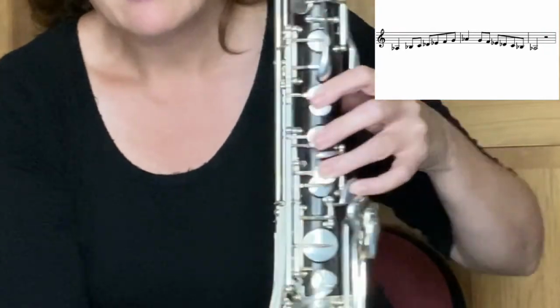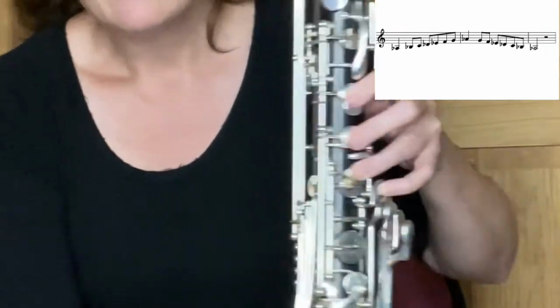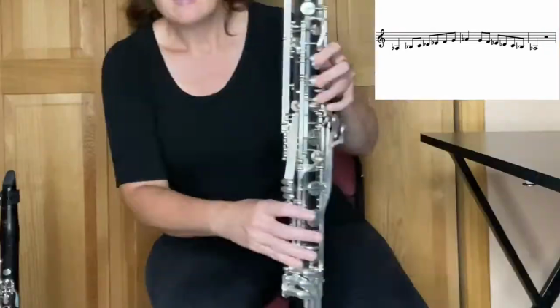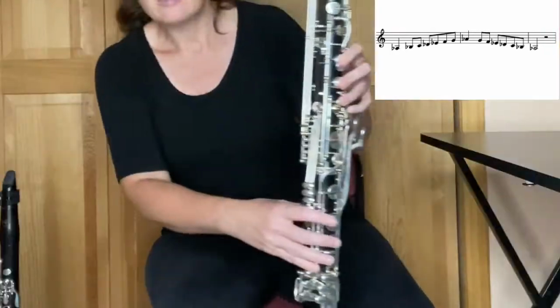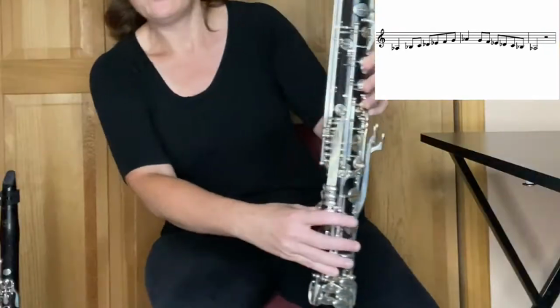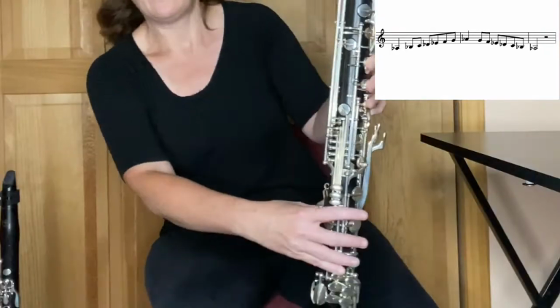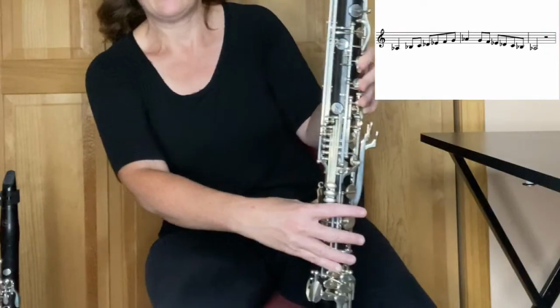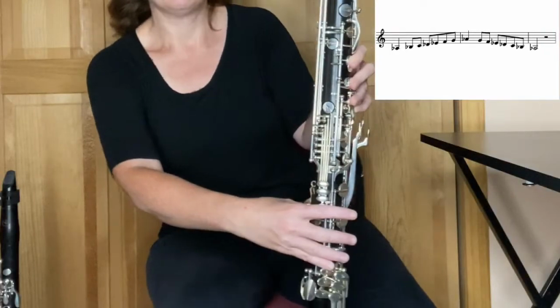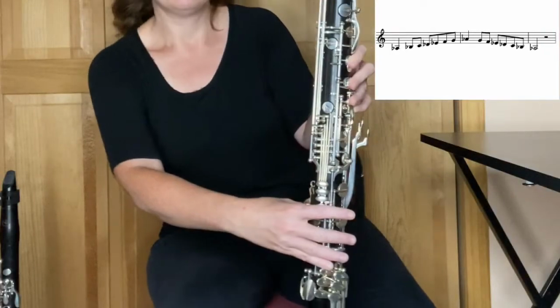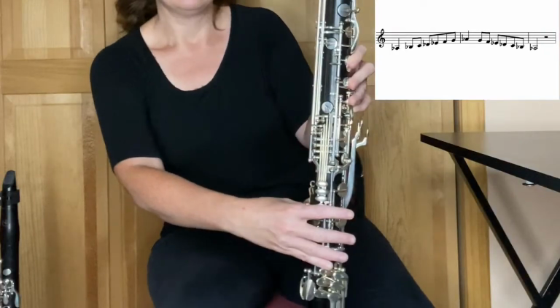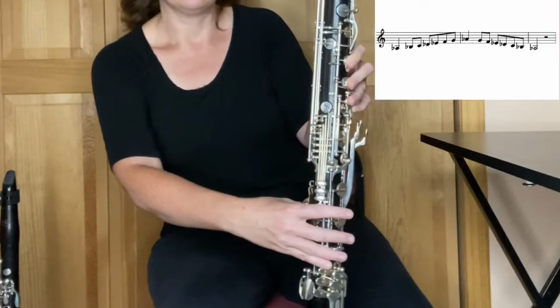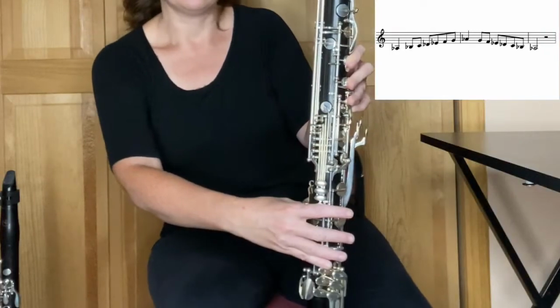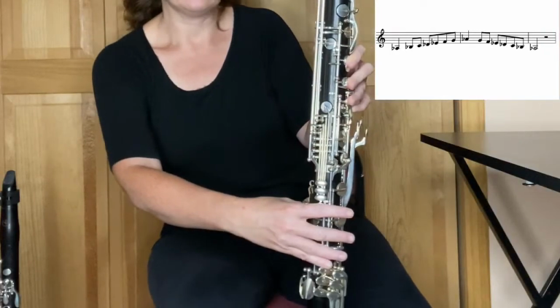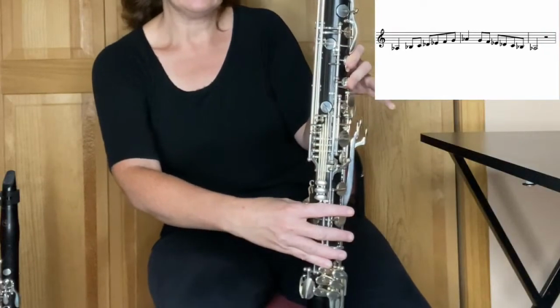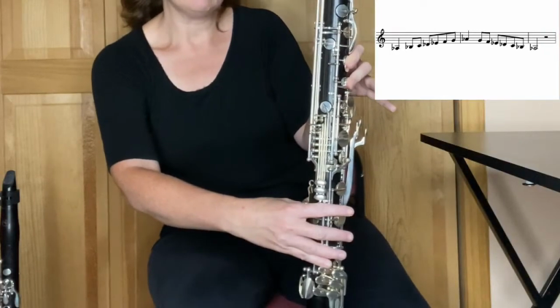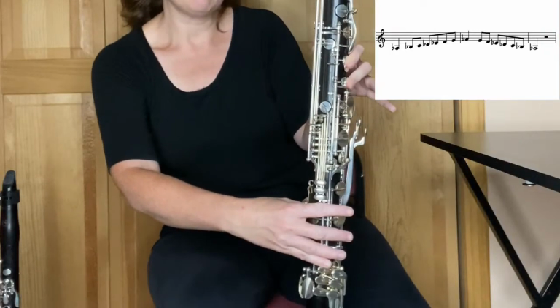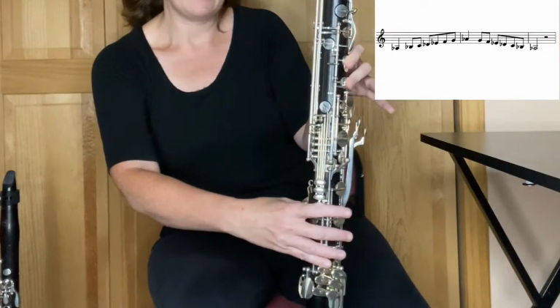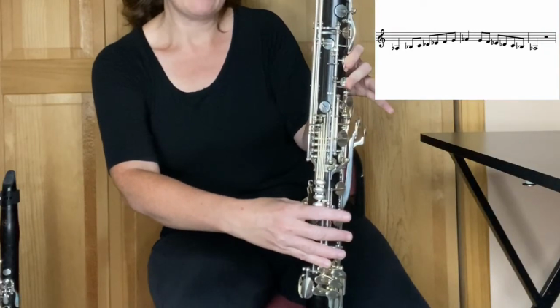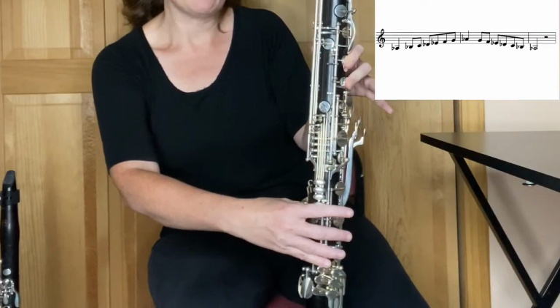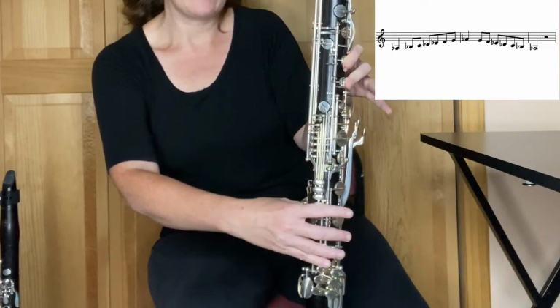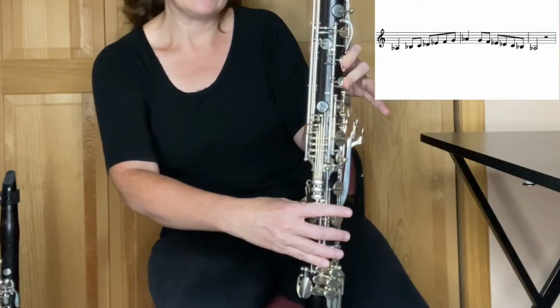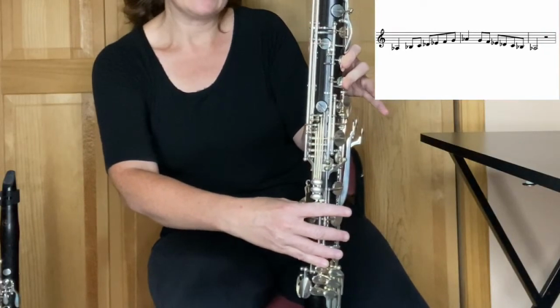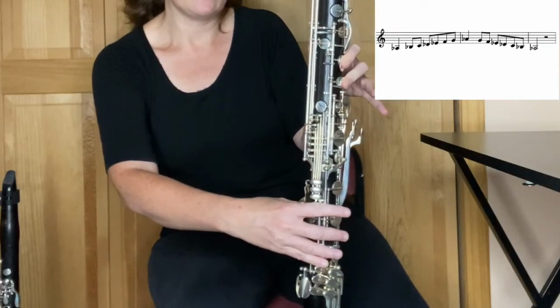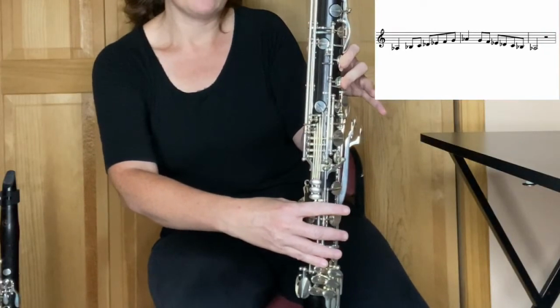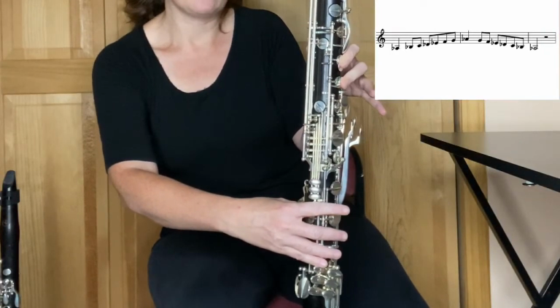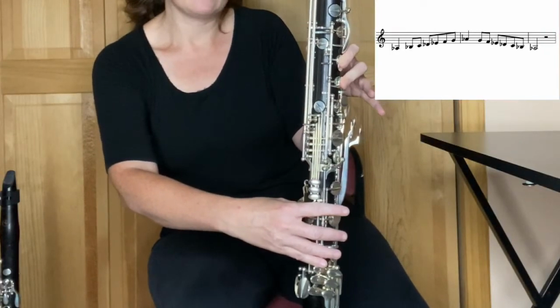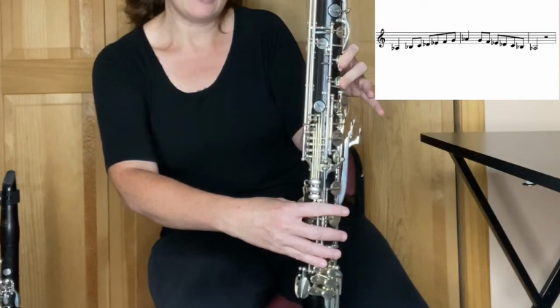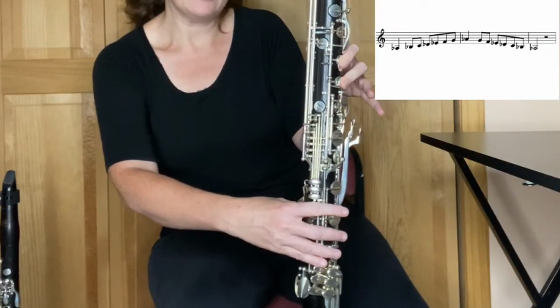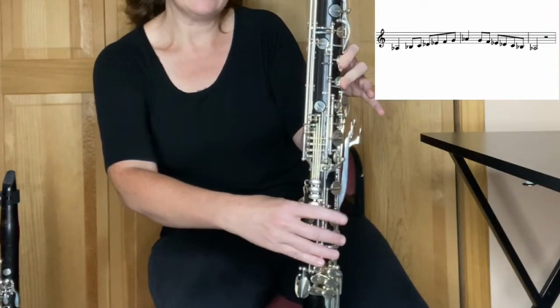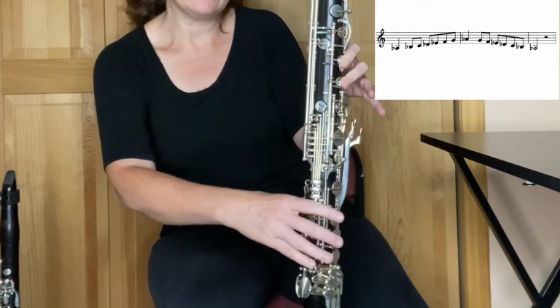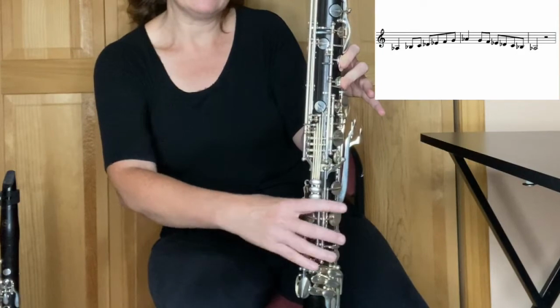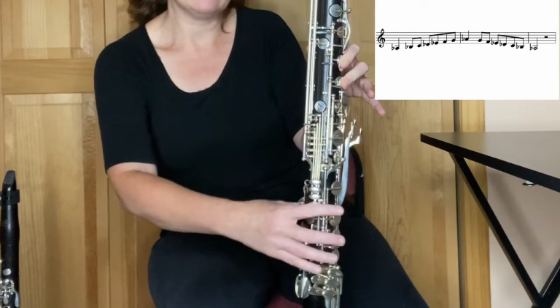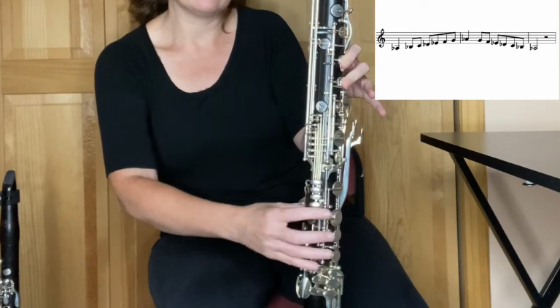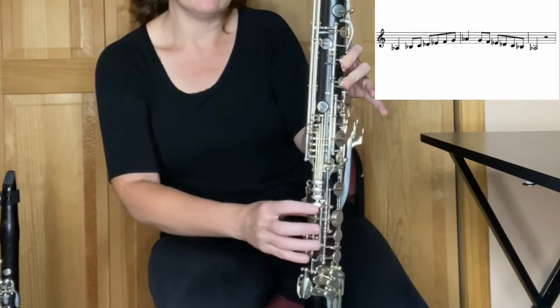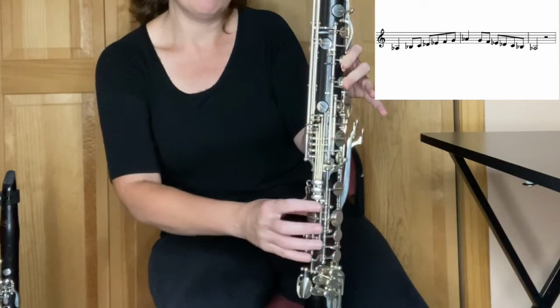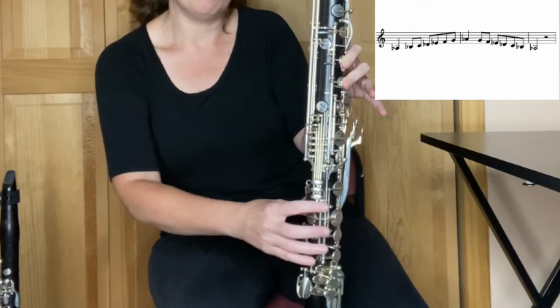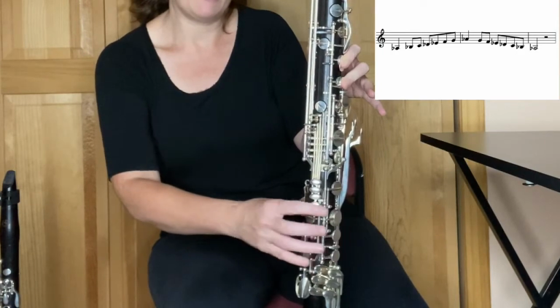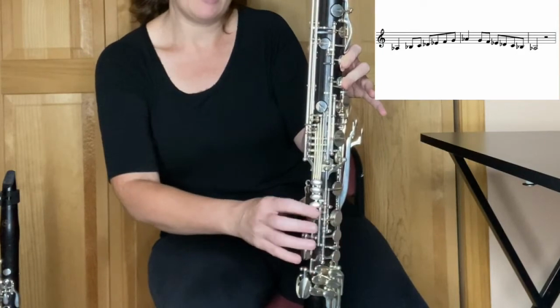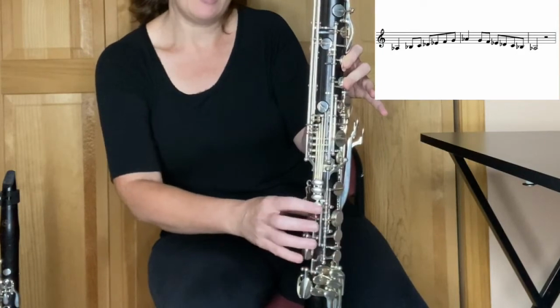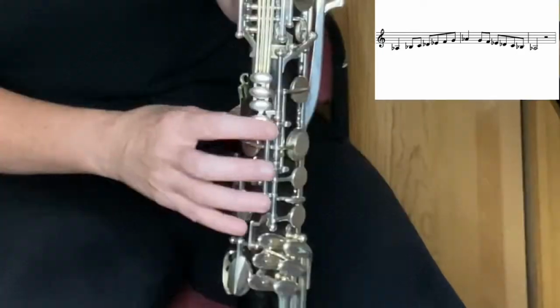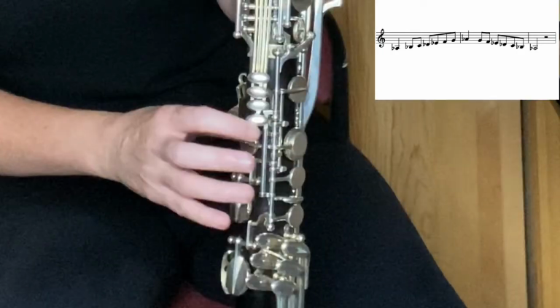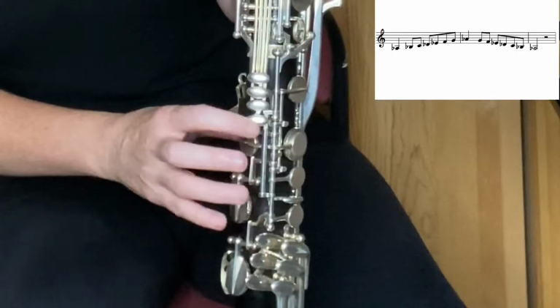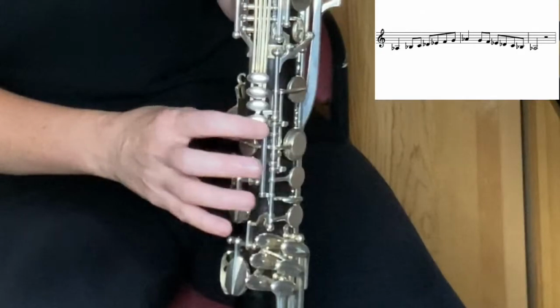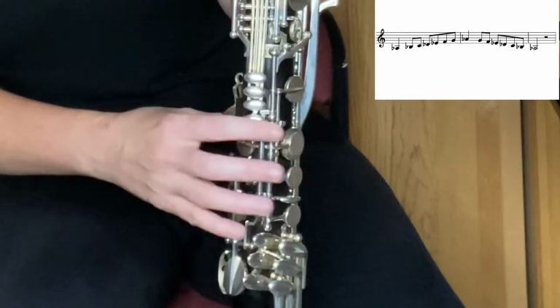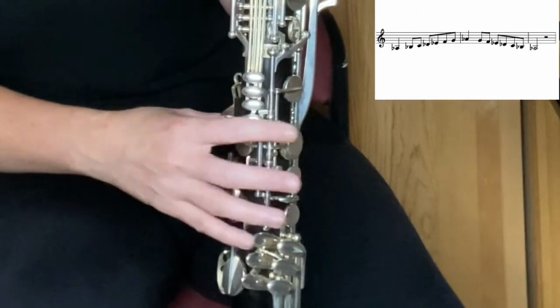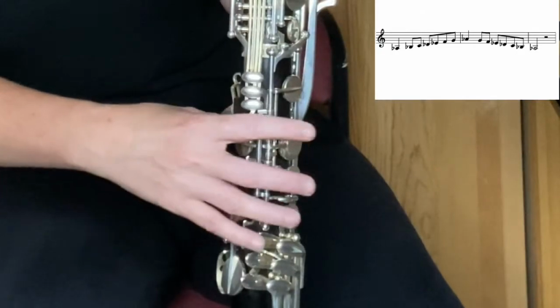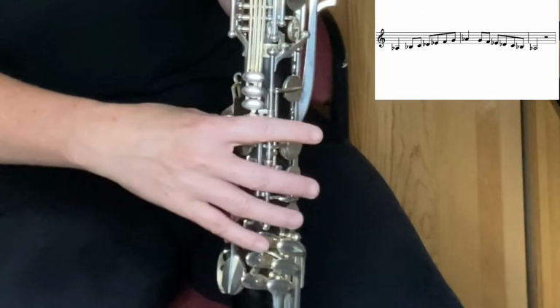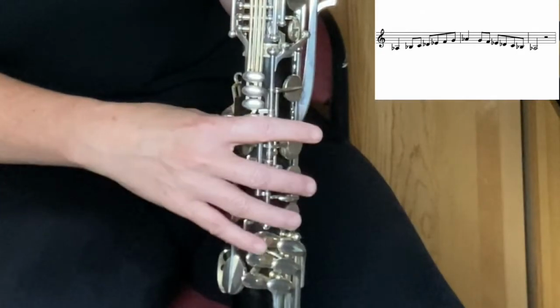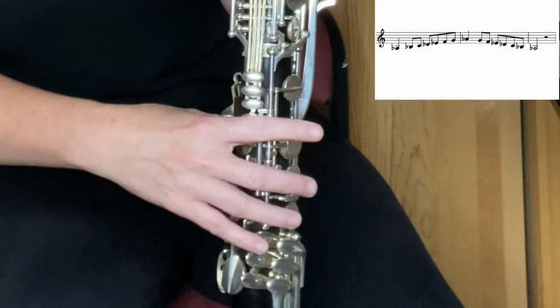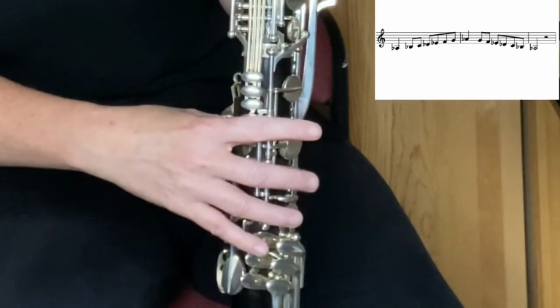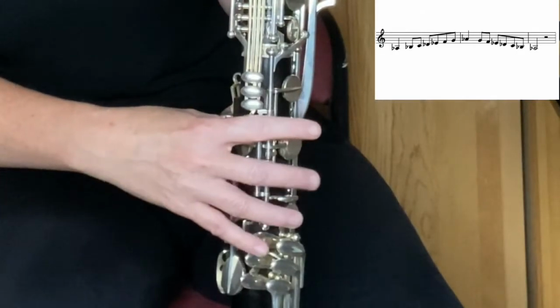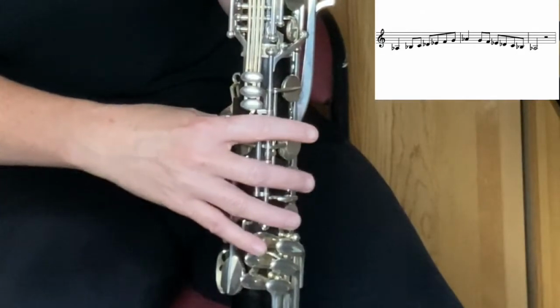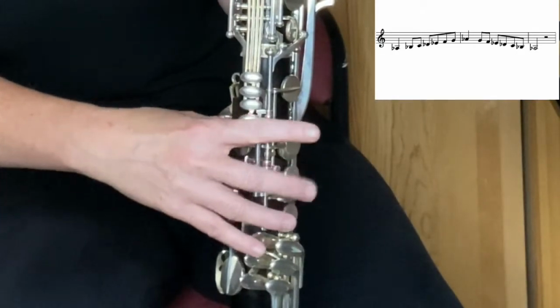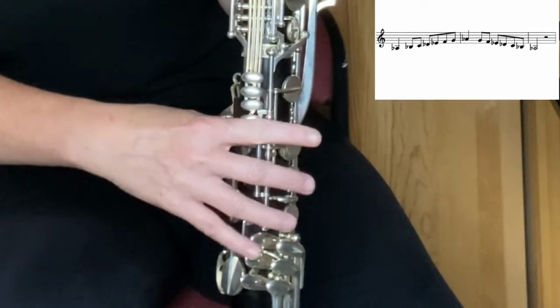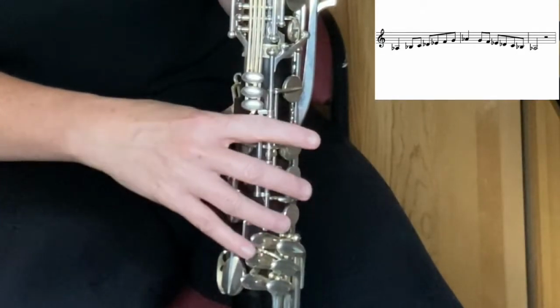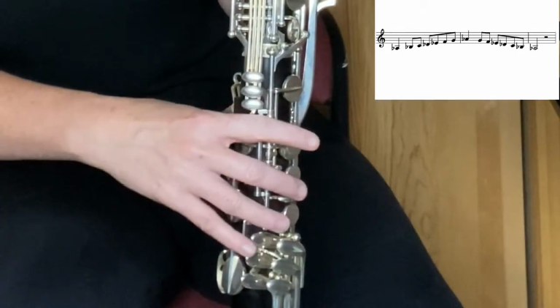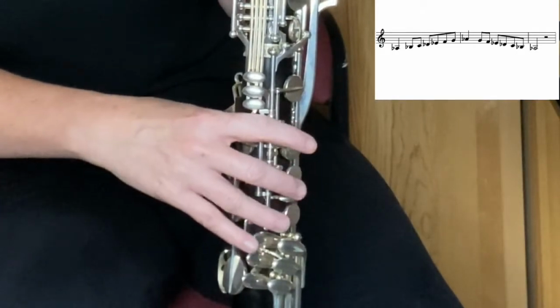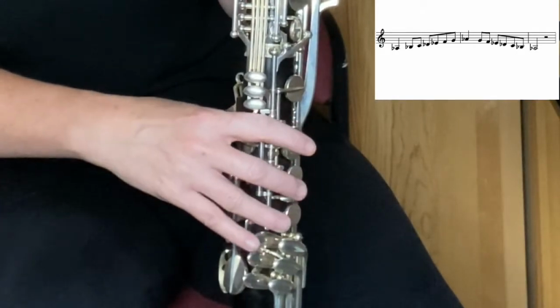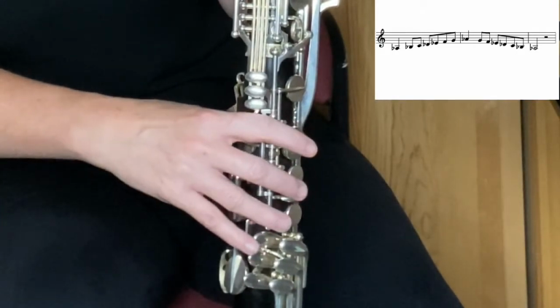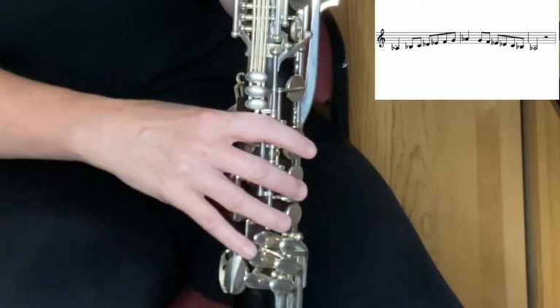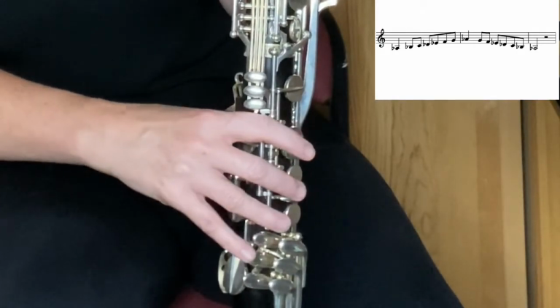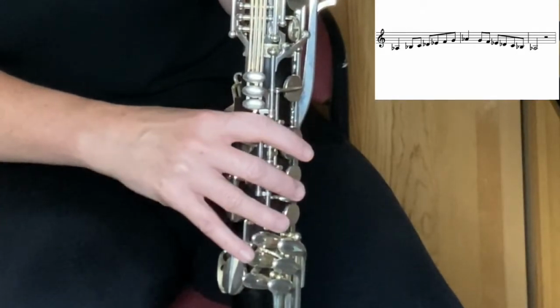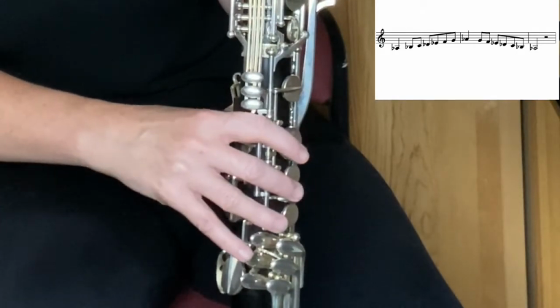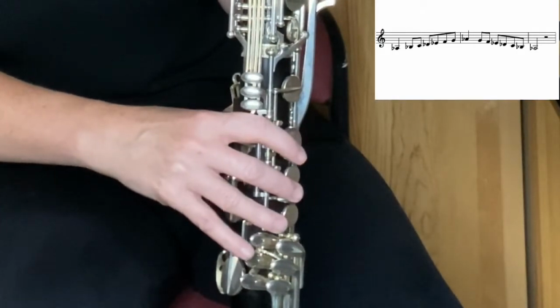Then you have your E-flat right here on the side. It is the bottom of your trill keys on the side. Right there is your E-flat.